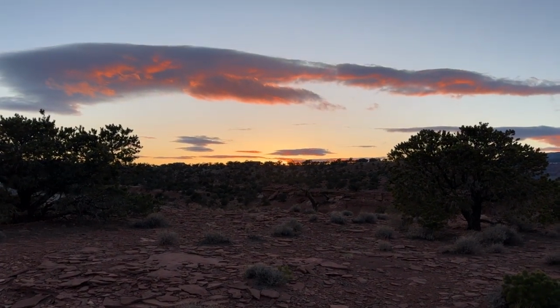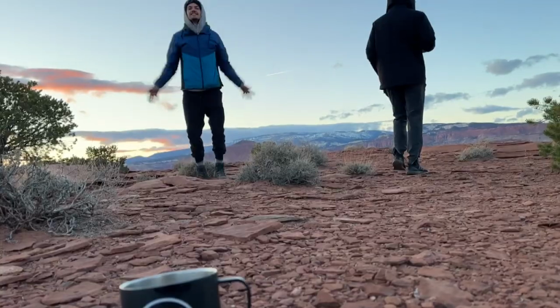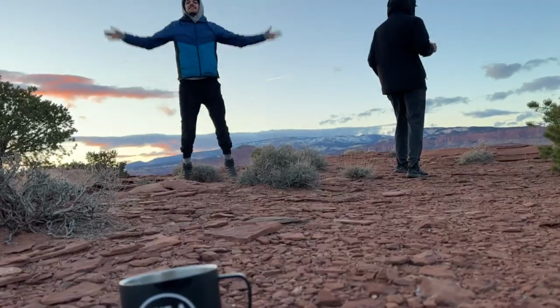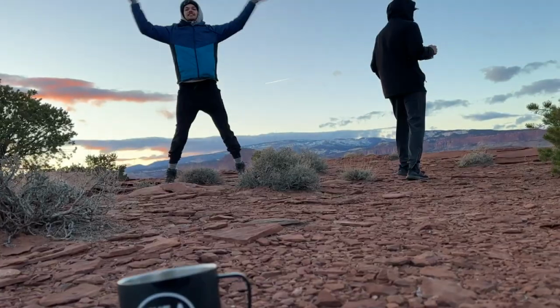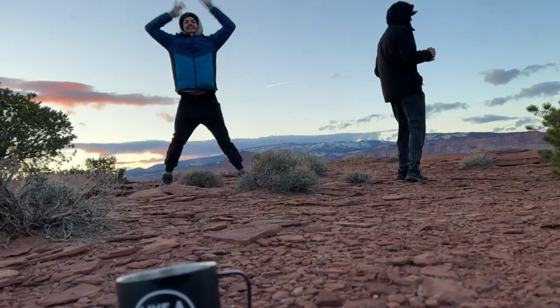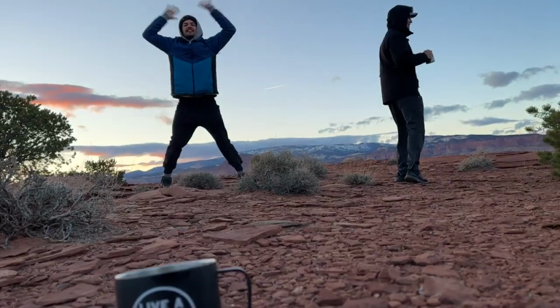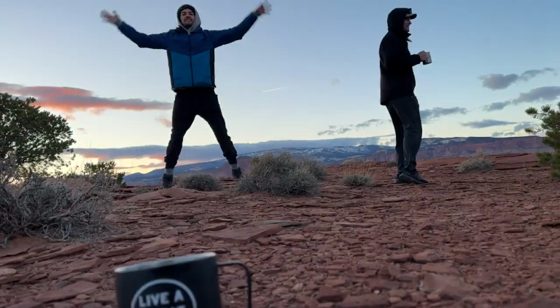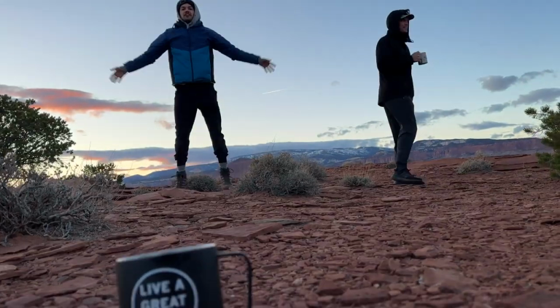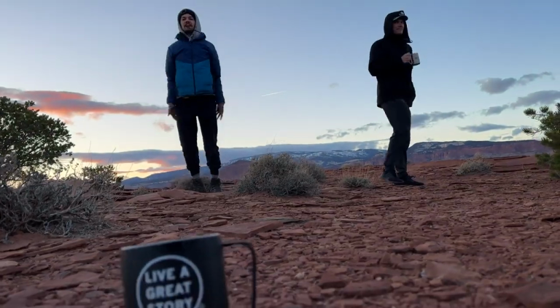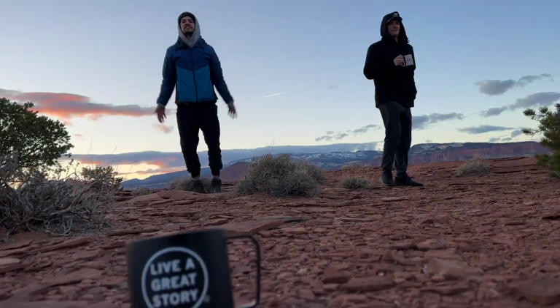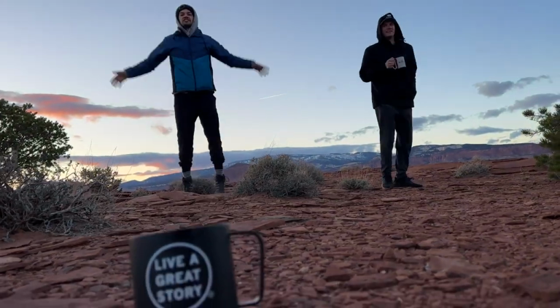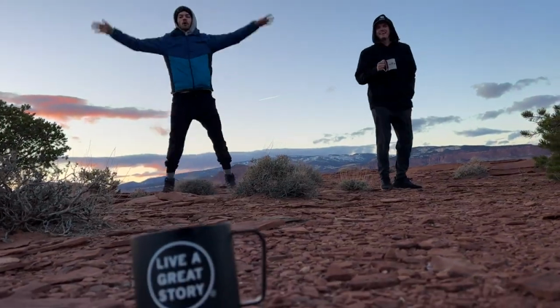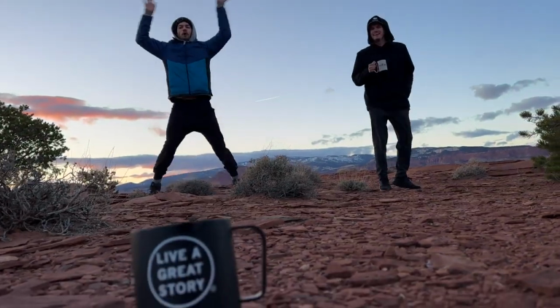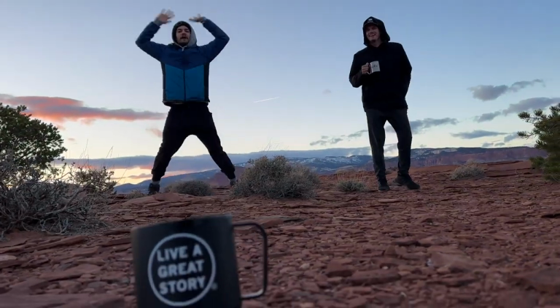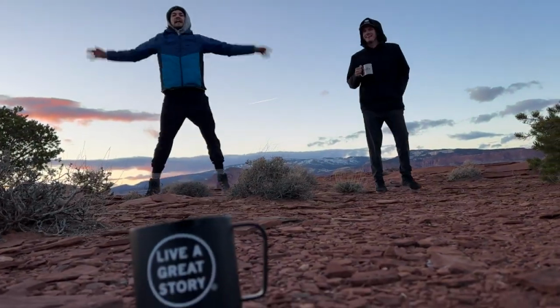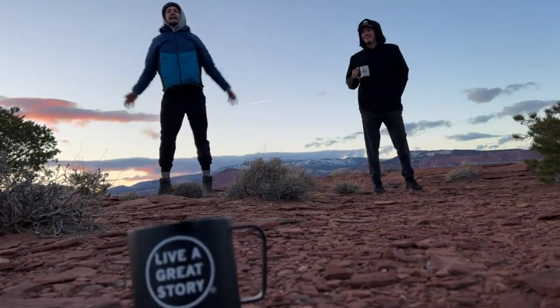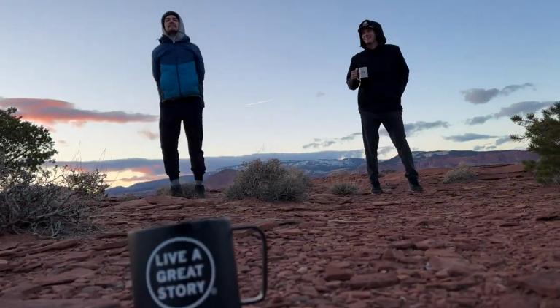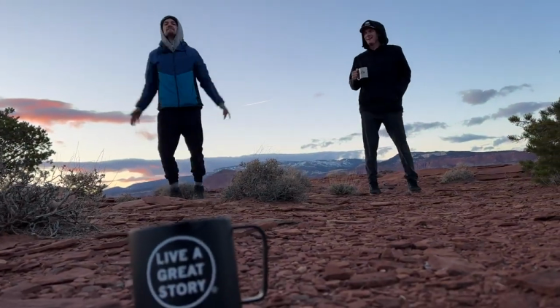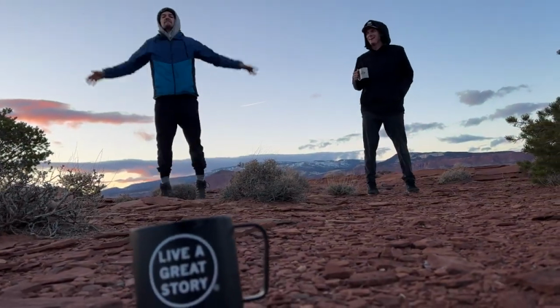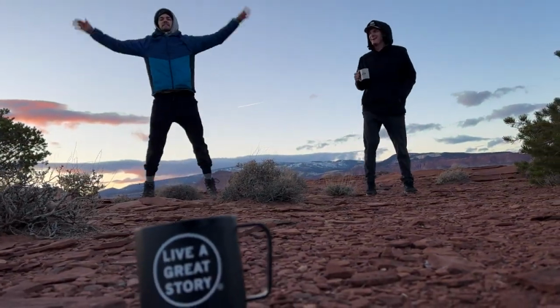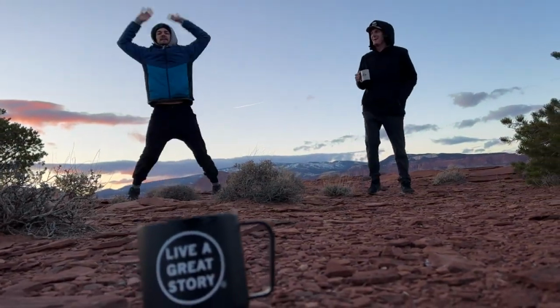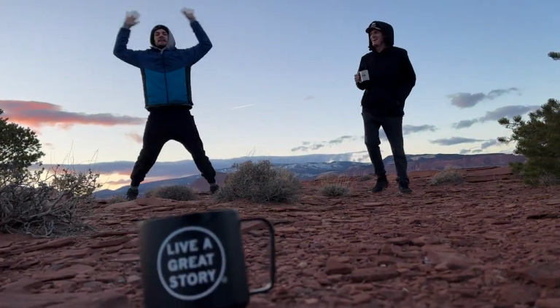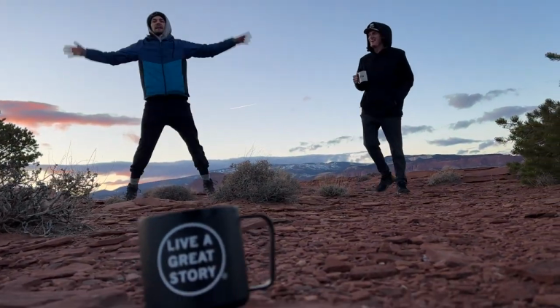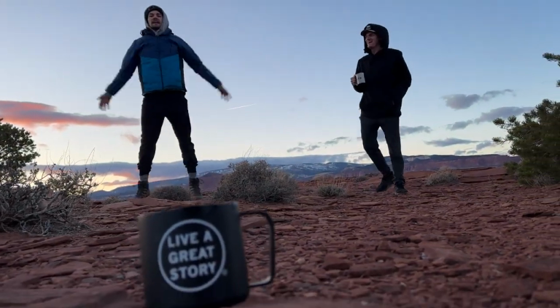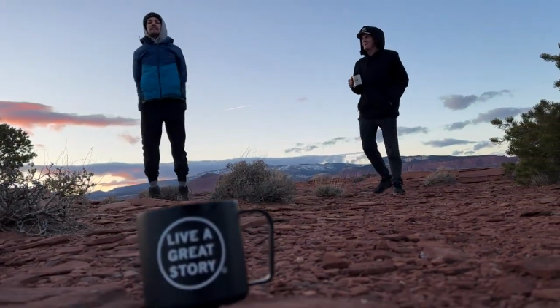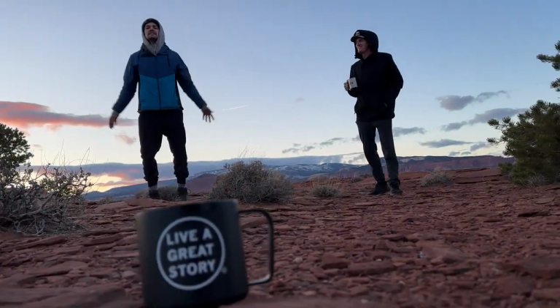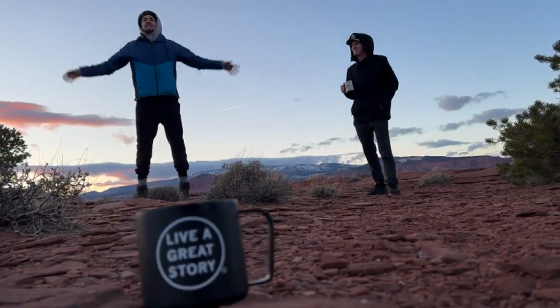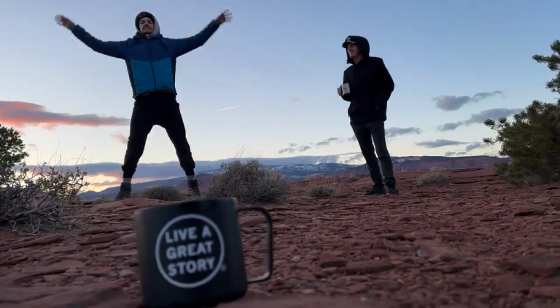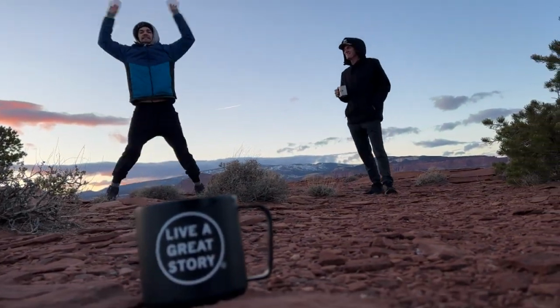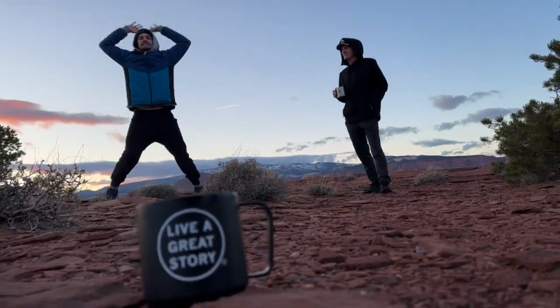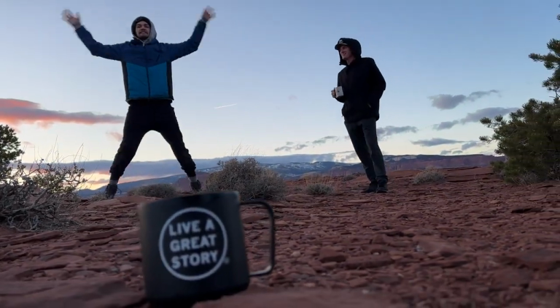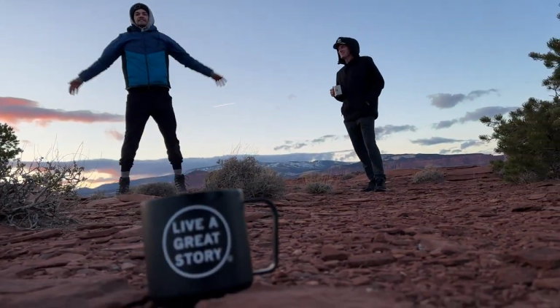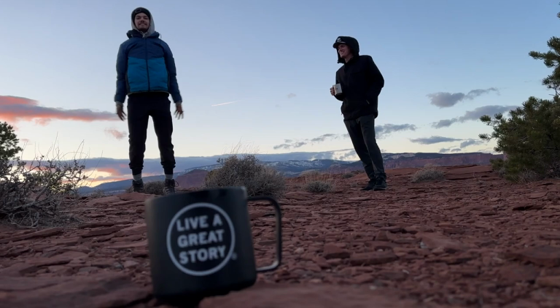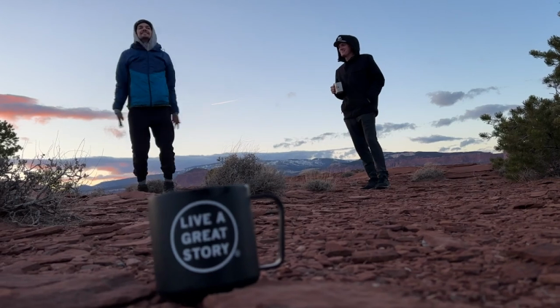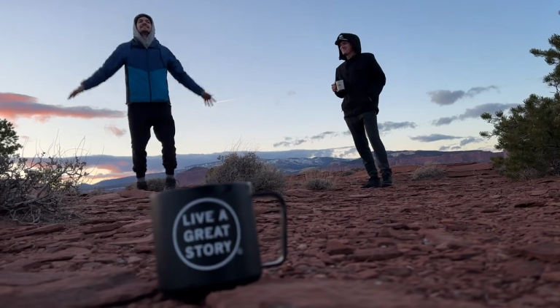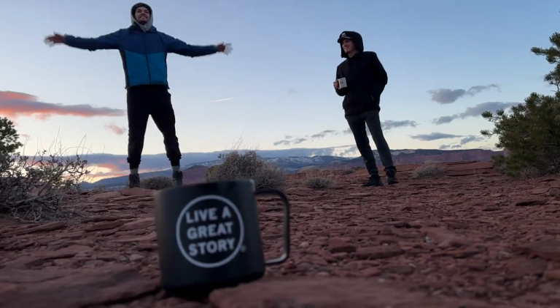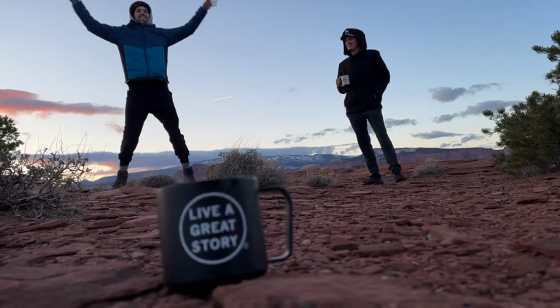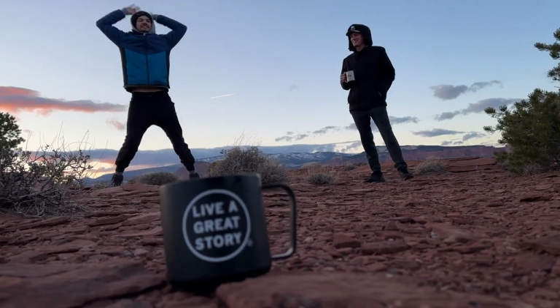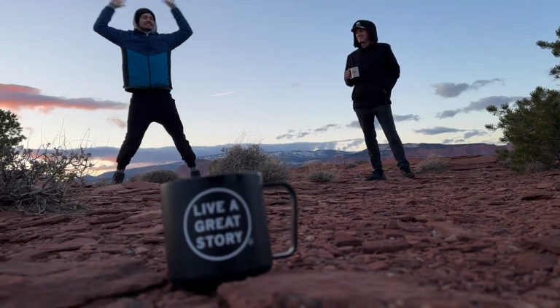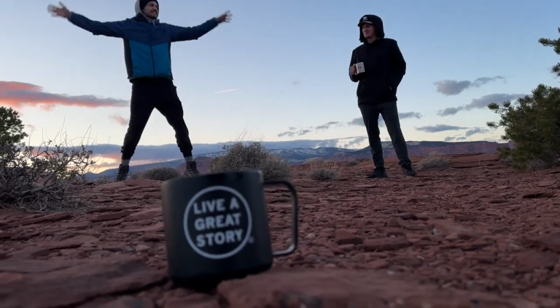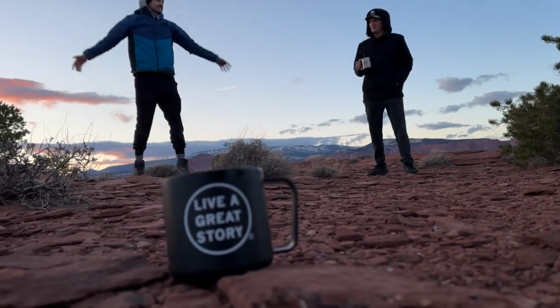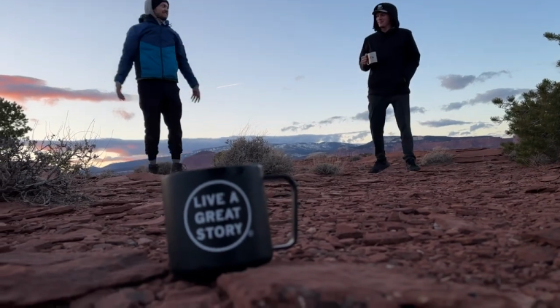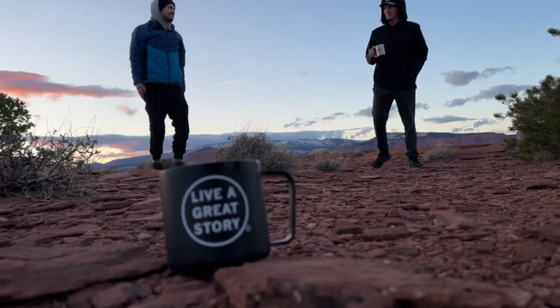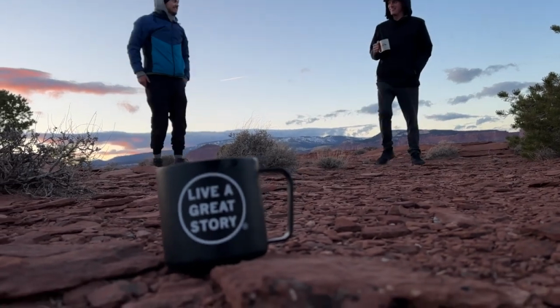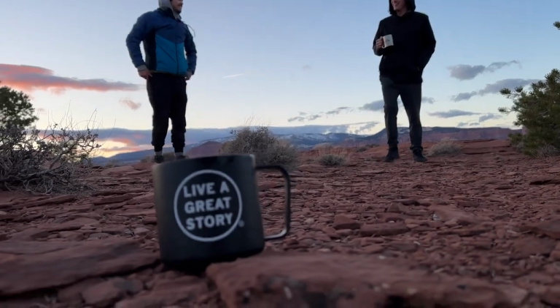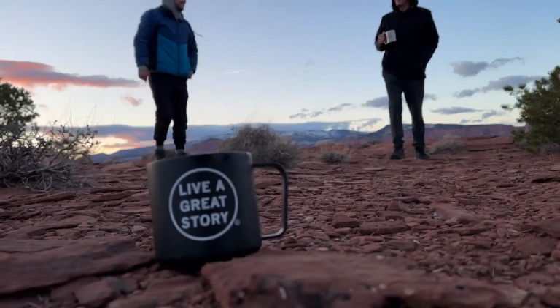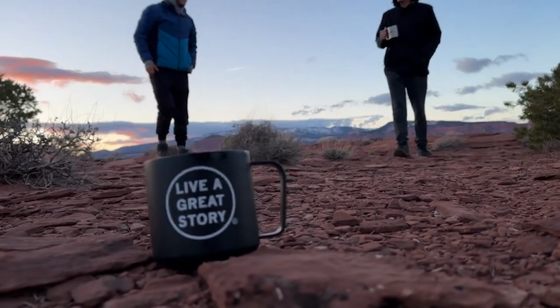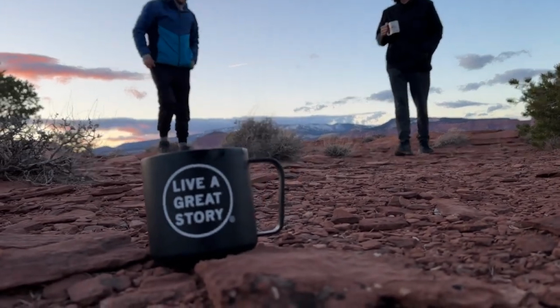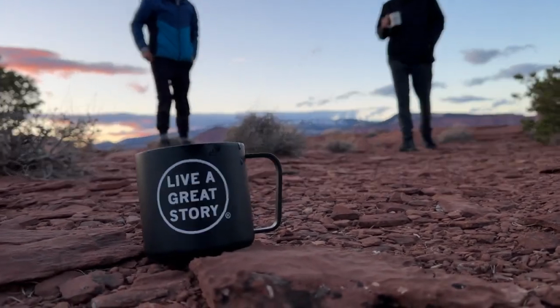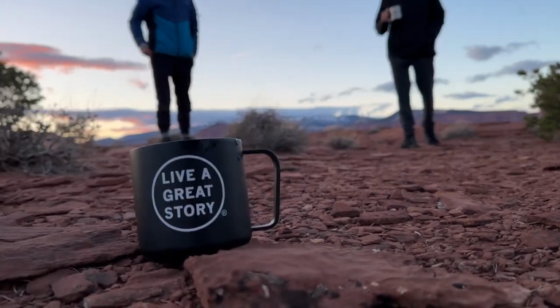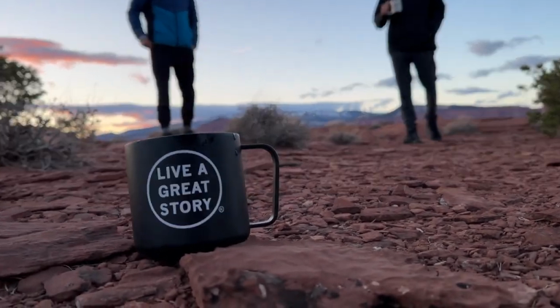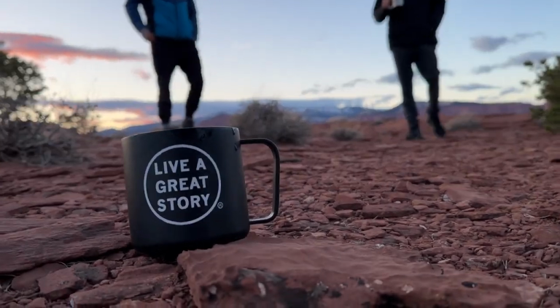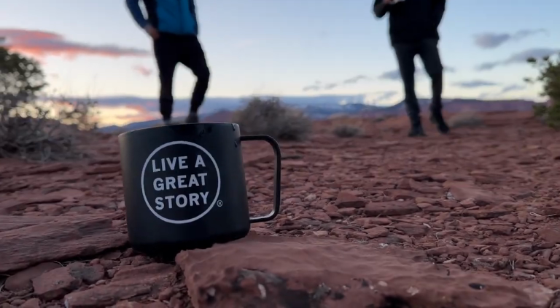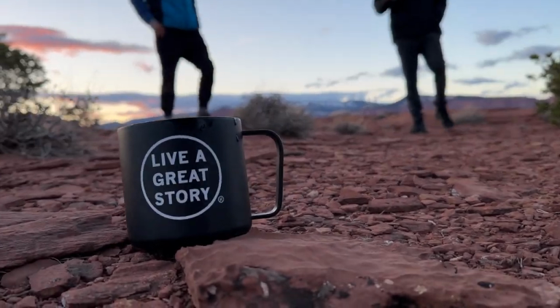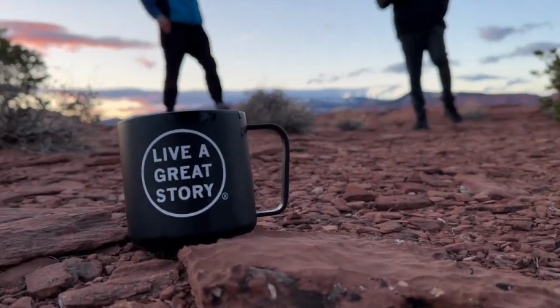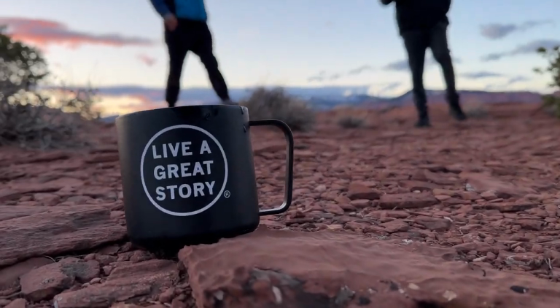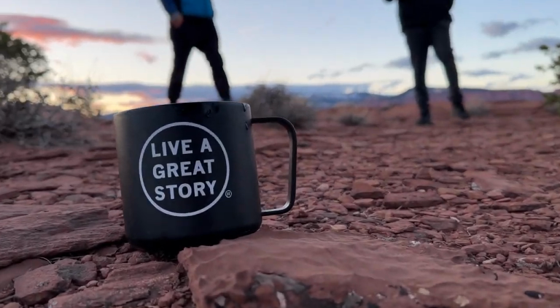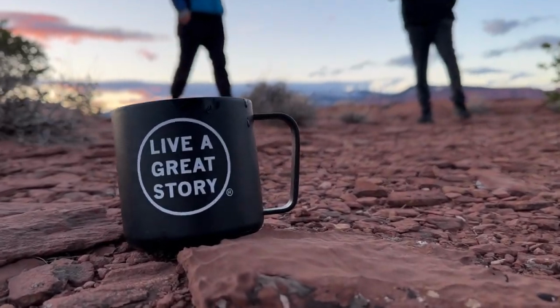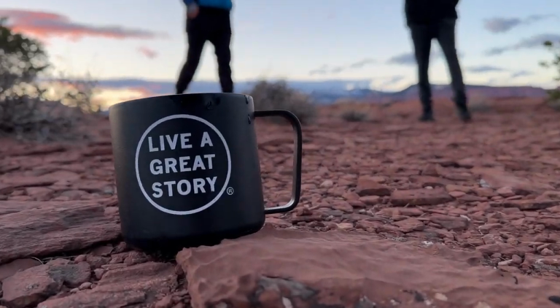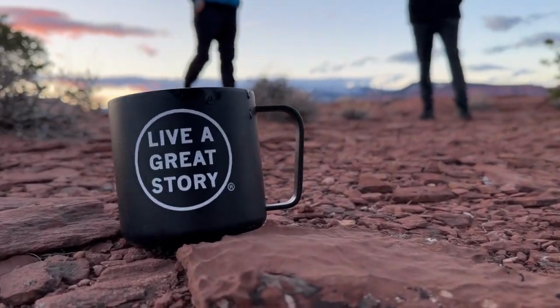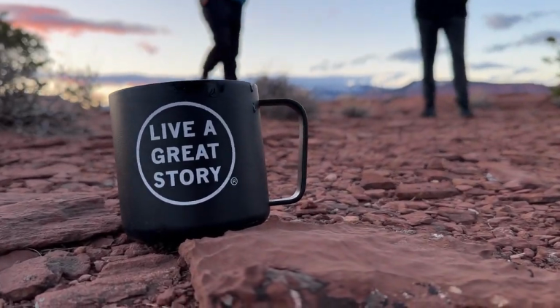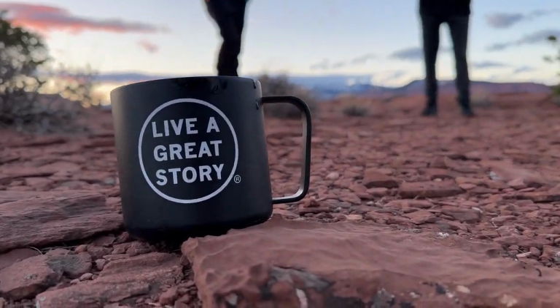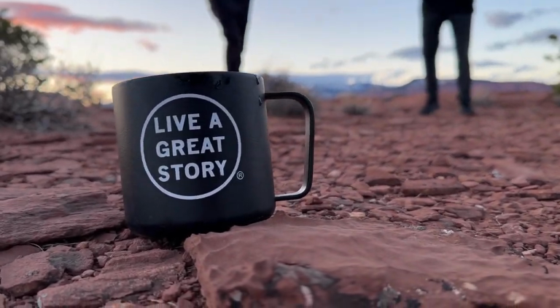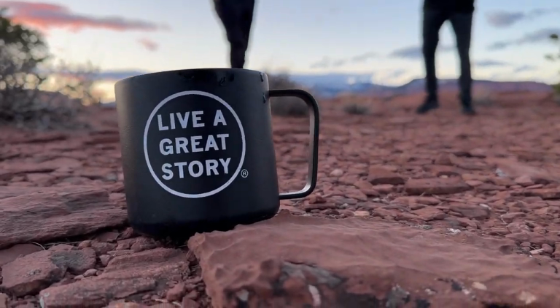You have a great story. We saw you doing jumping jacks this morning. I was trying to get warm.